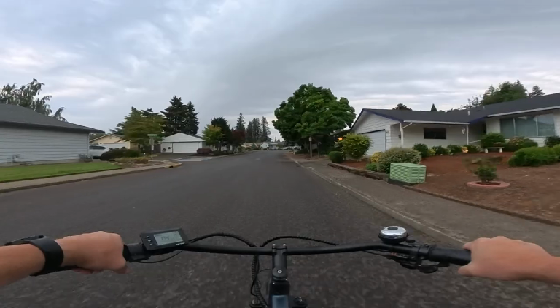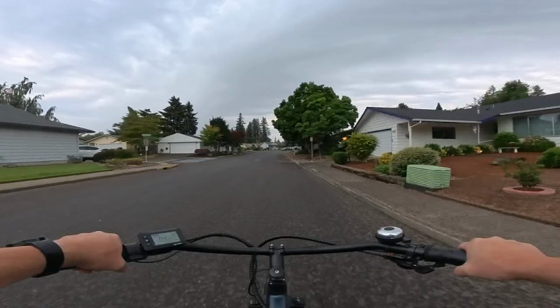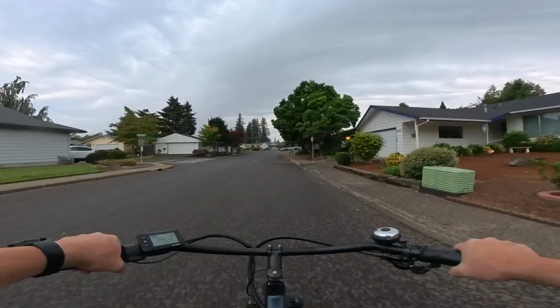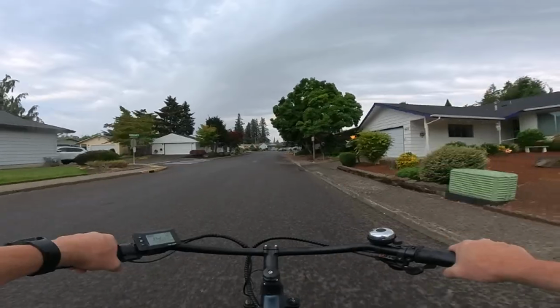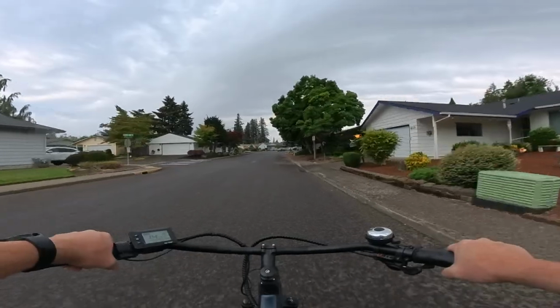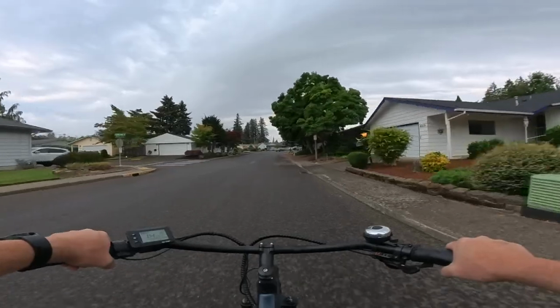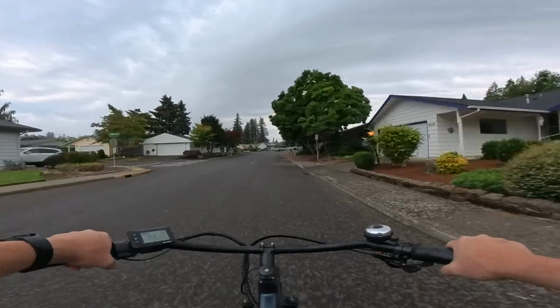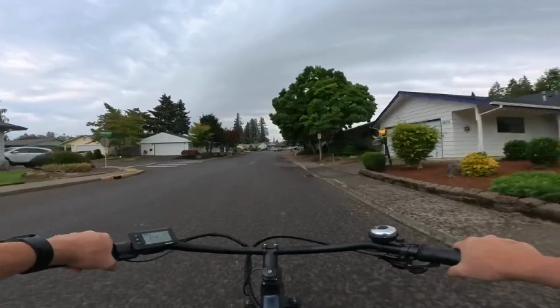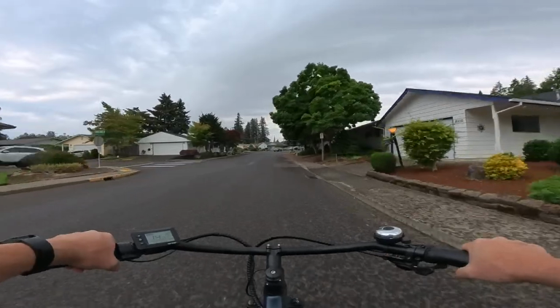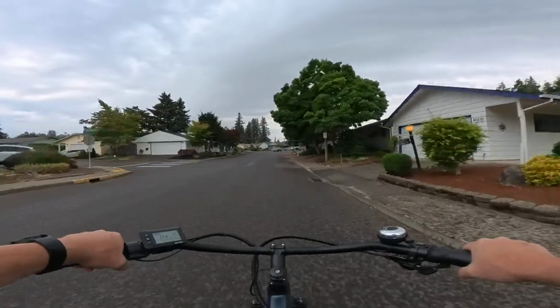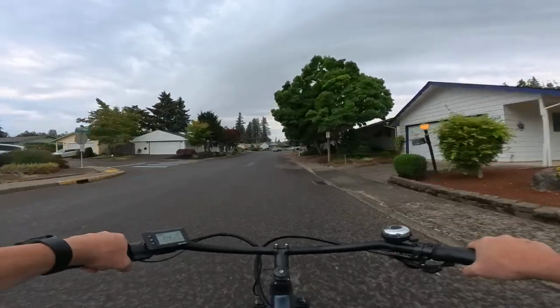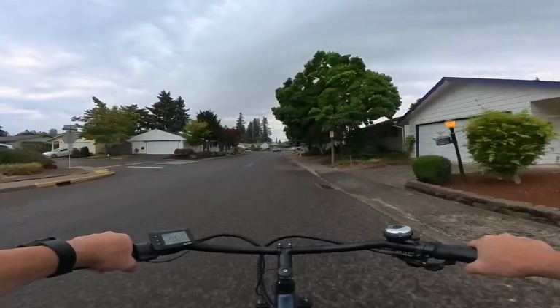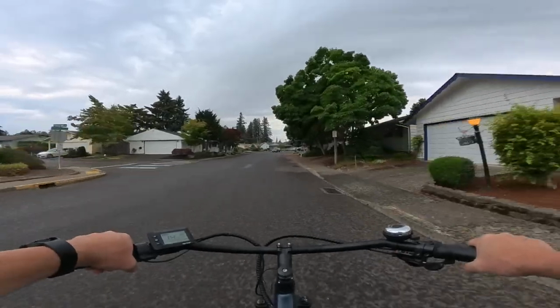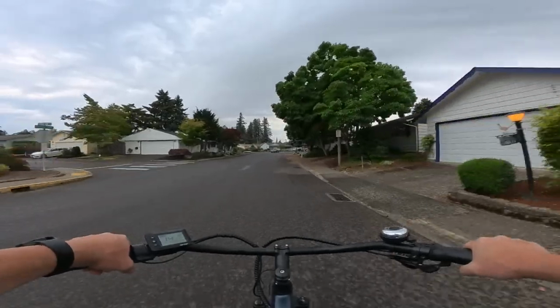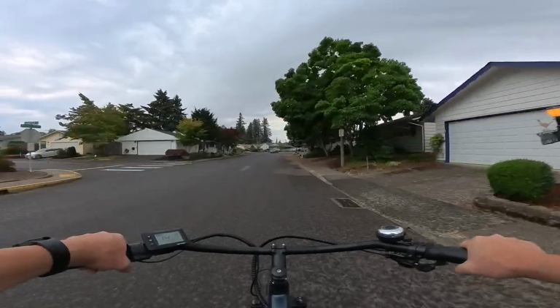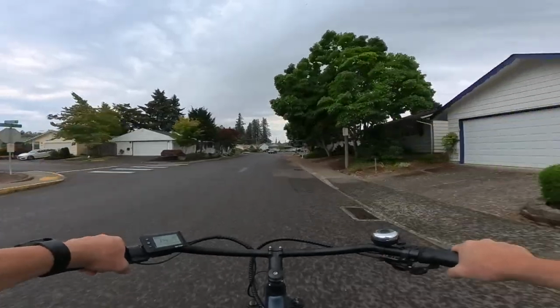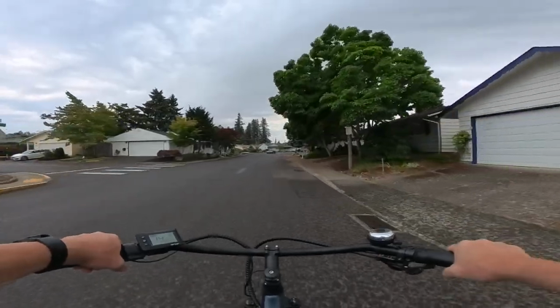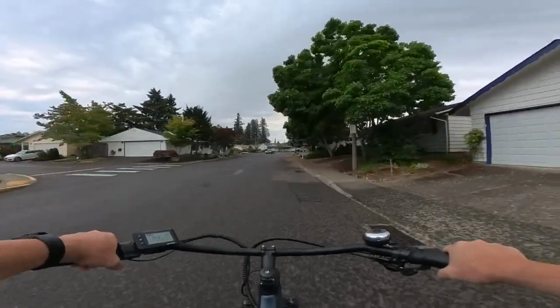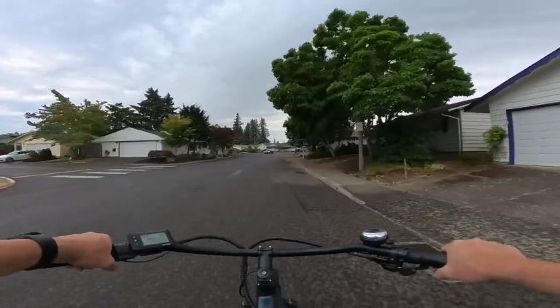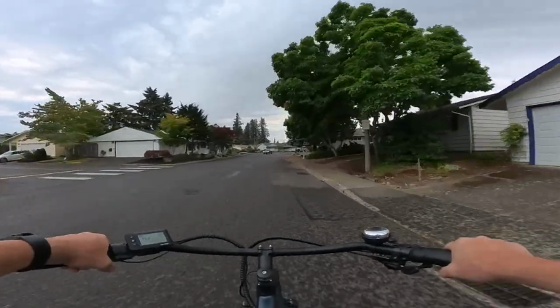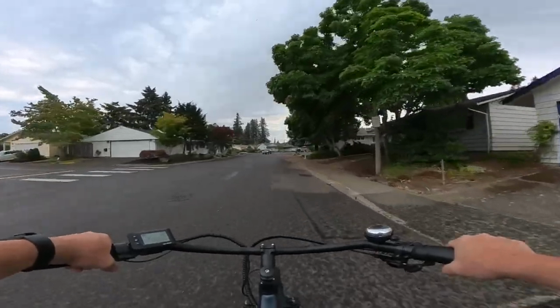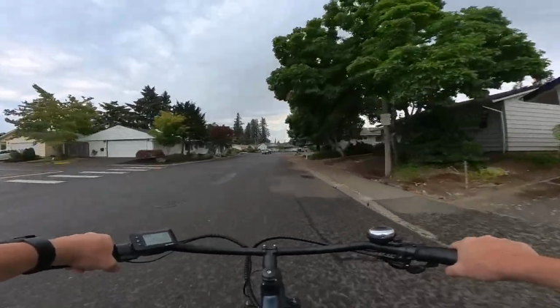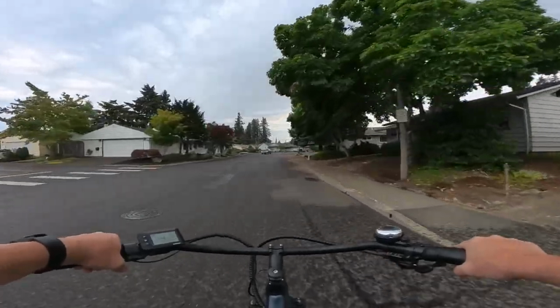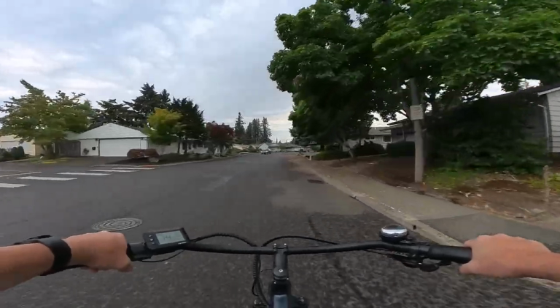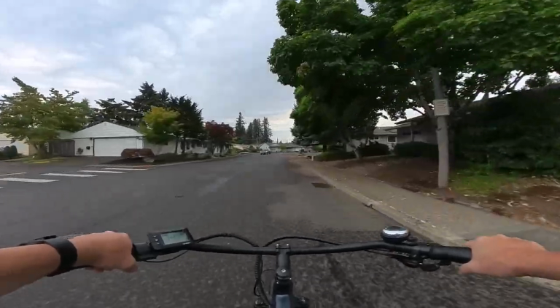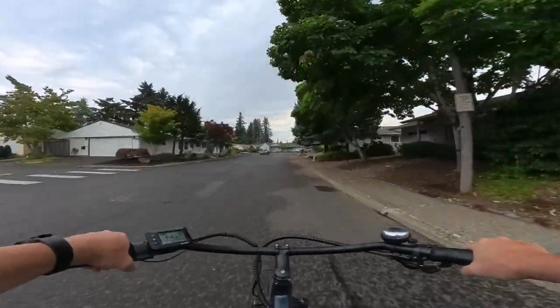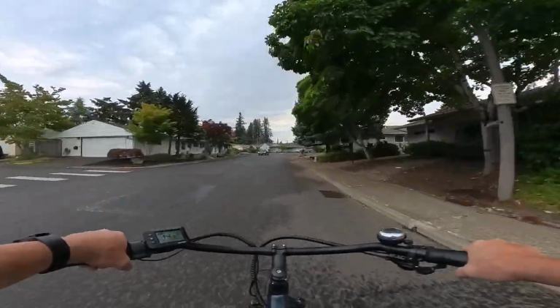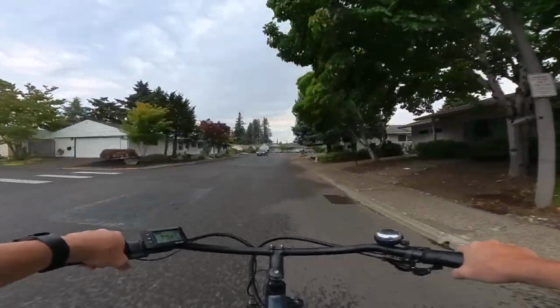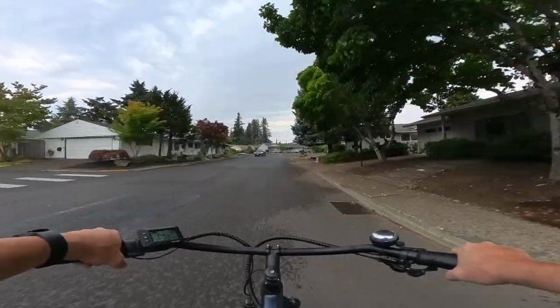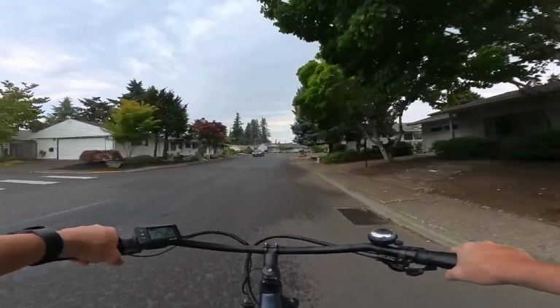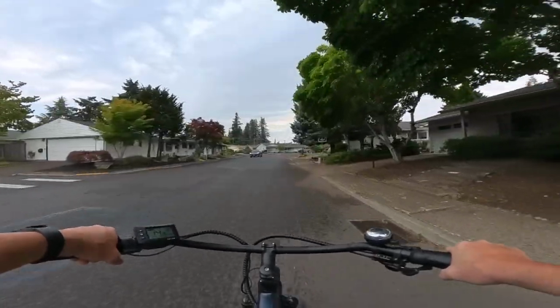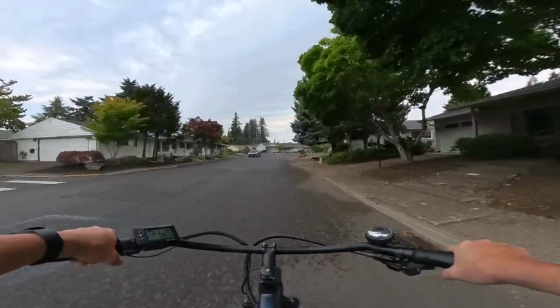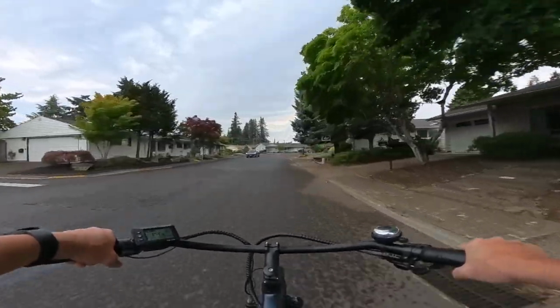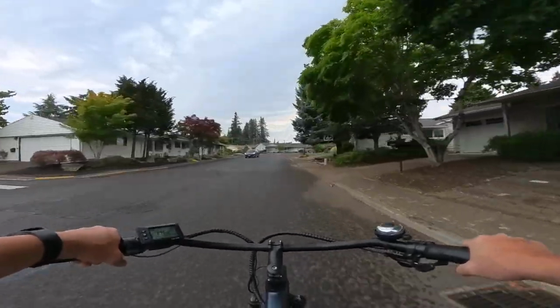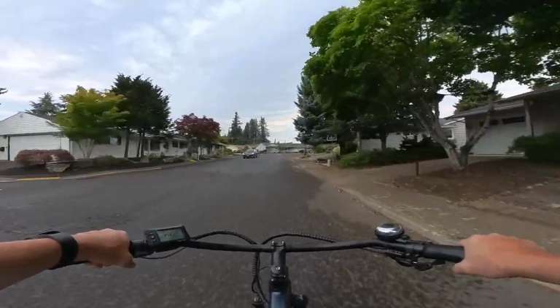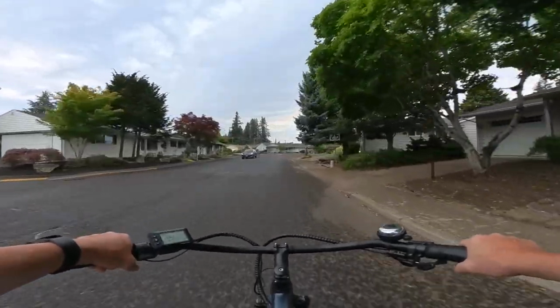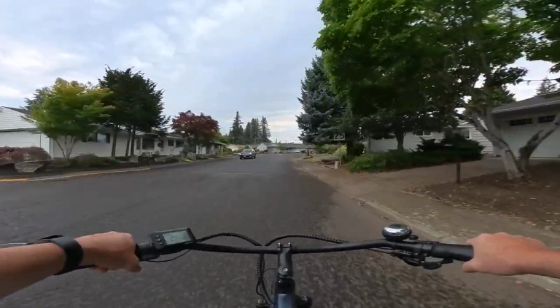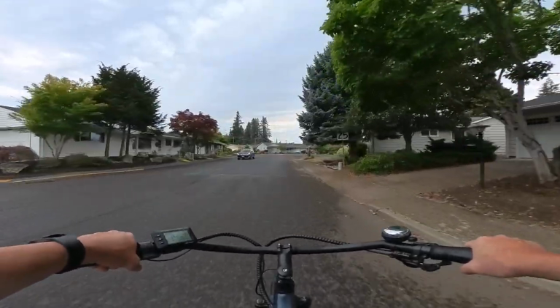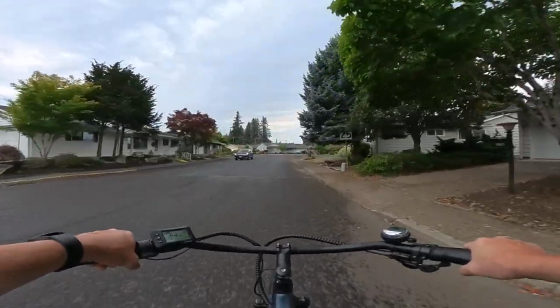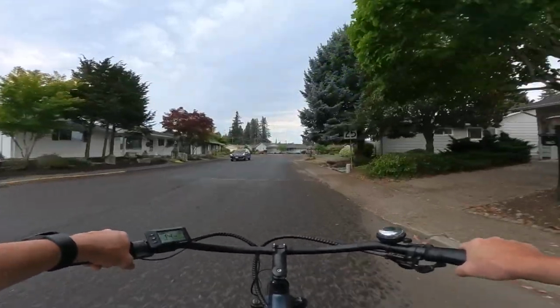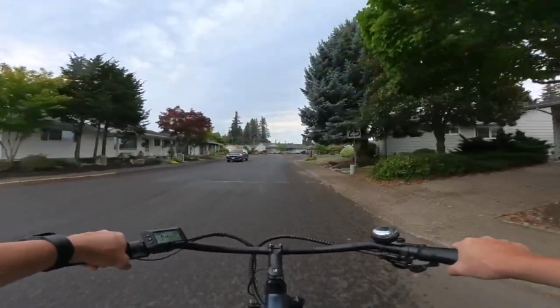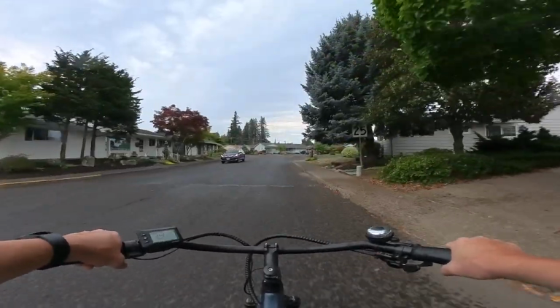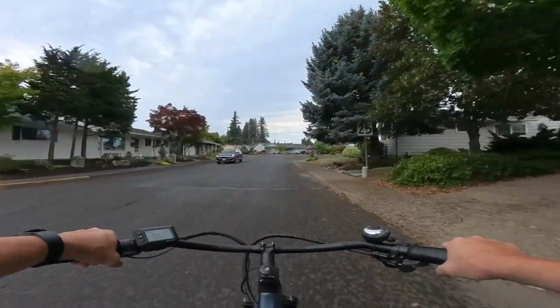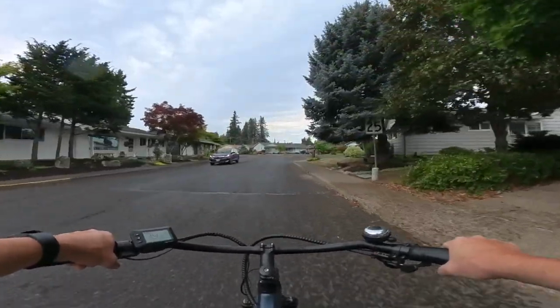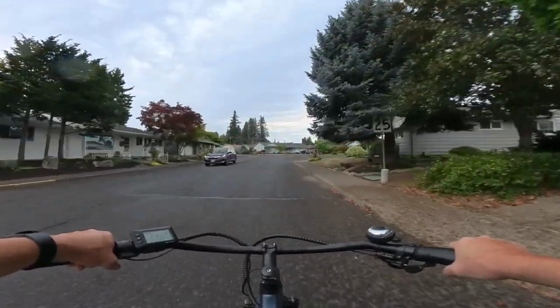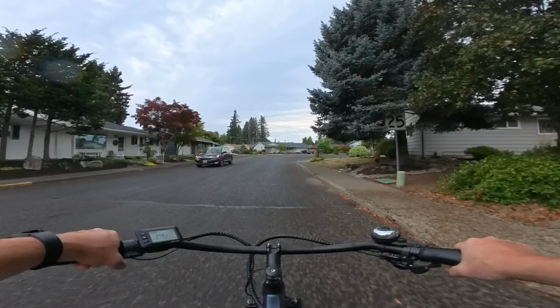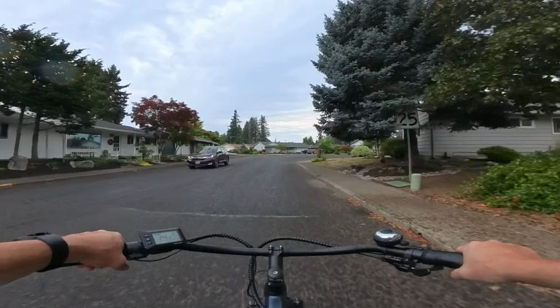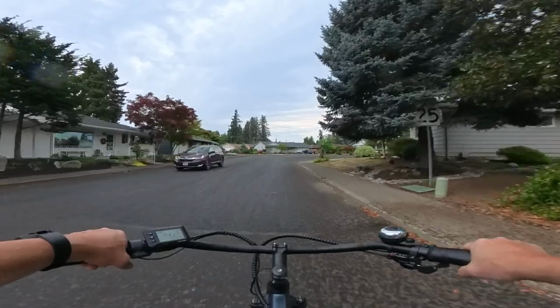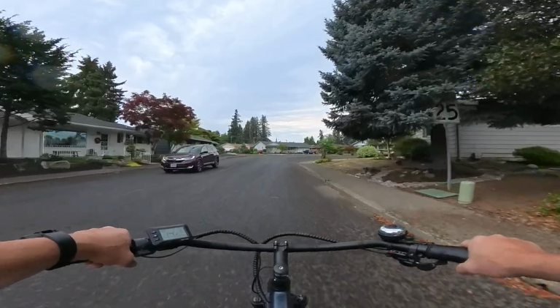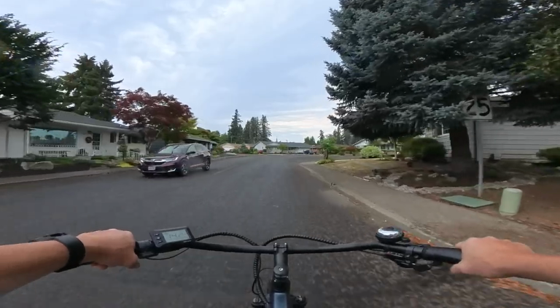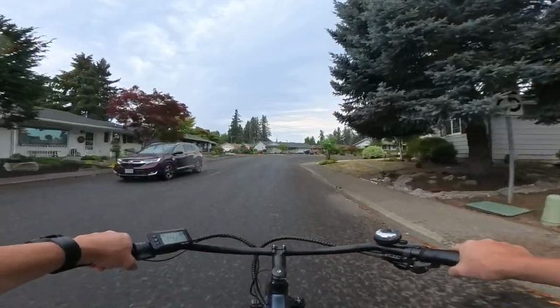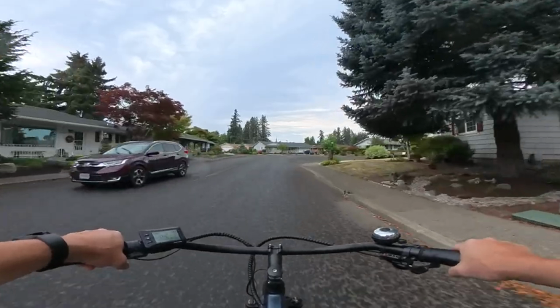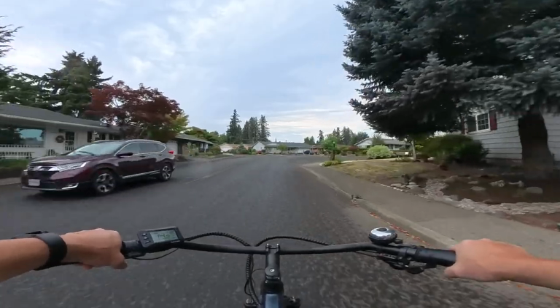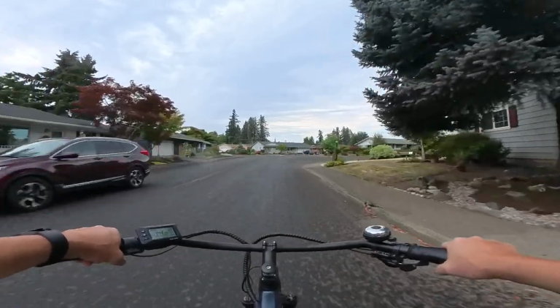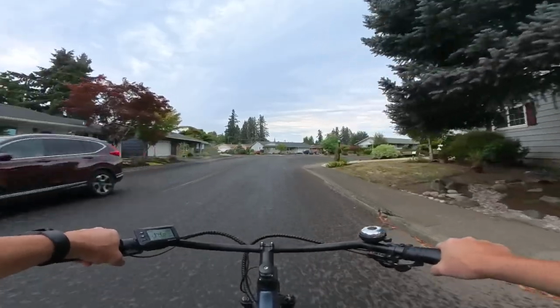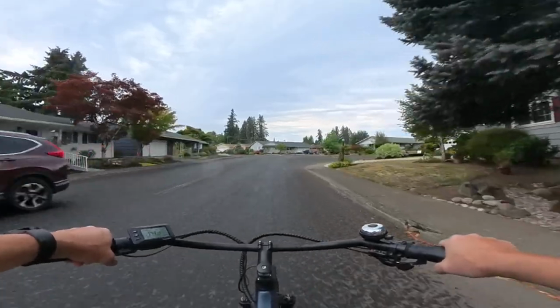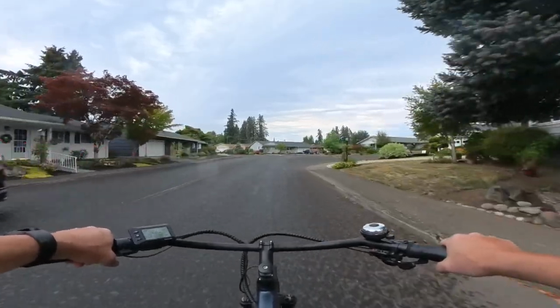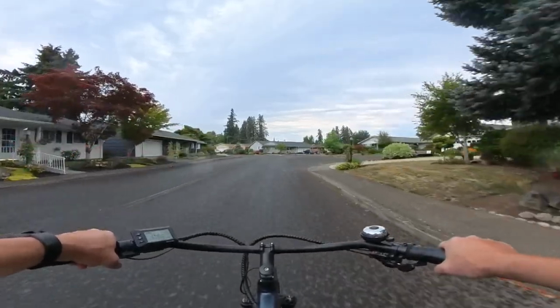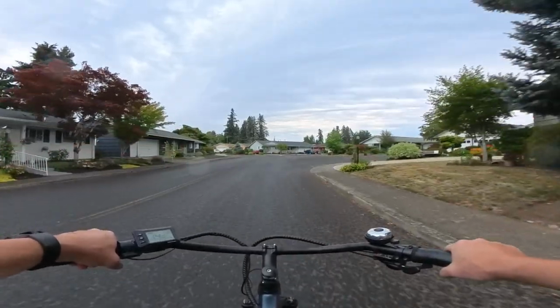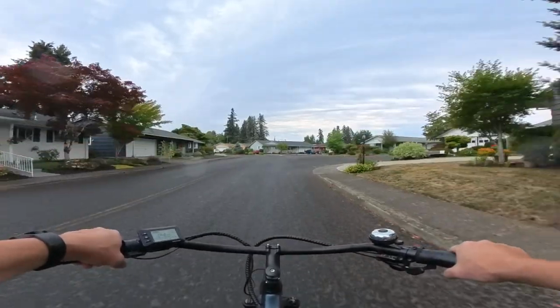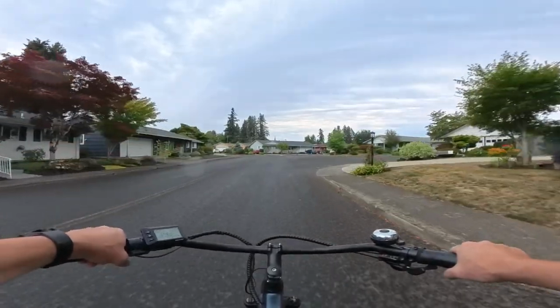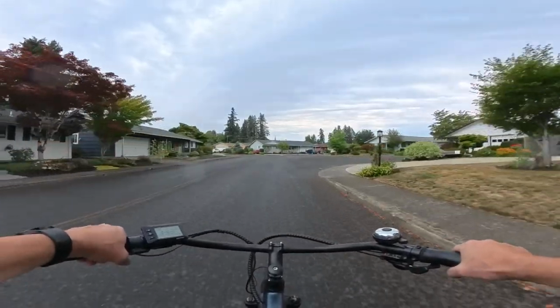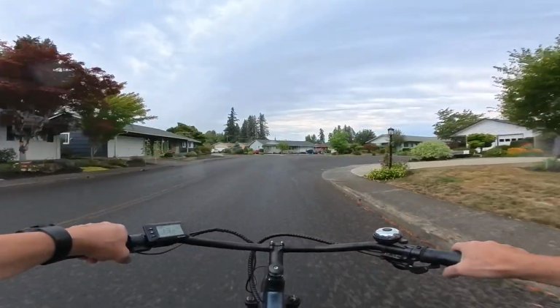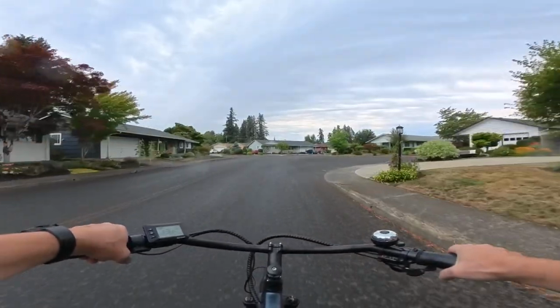Alright, that's going to do it for this video. I'm not equipped to be riding in the rain — I'm just in a t-shirt.